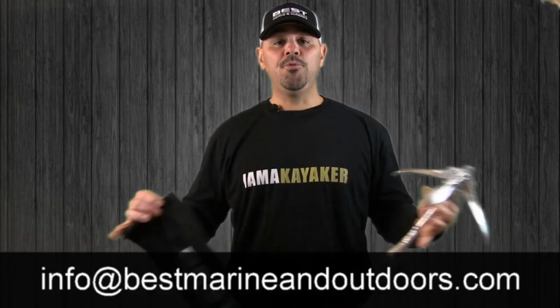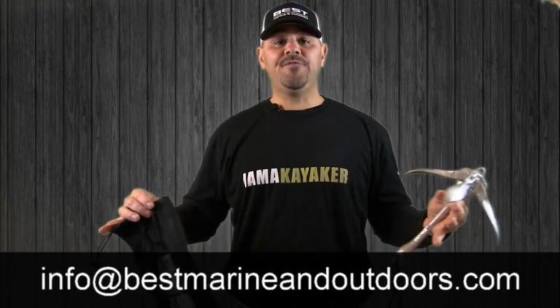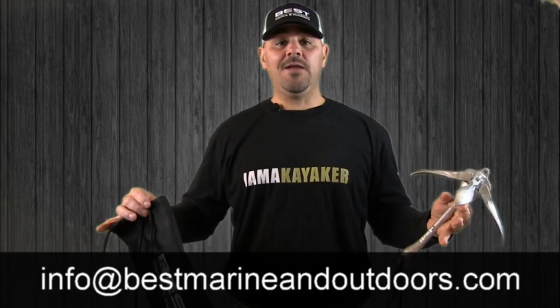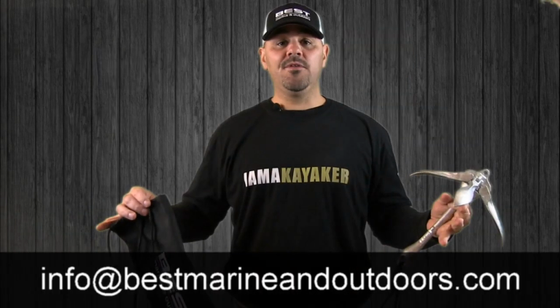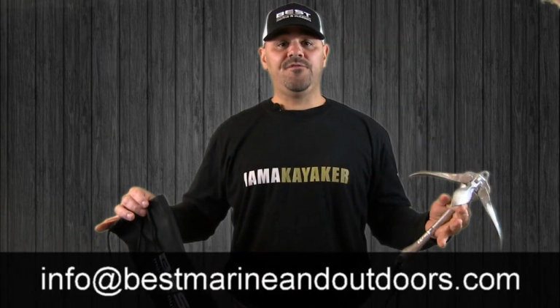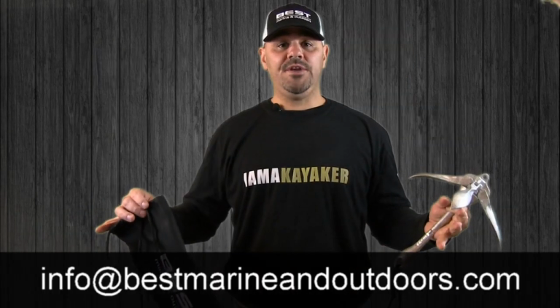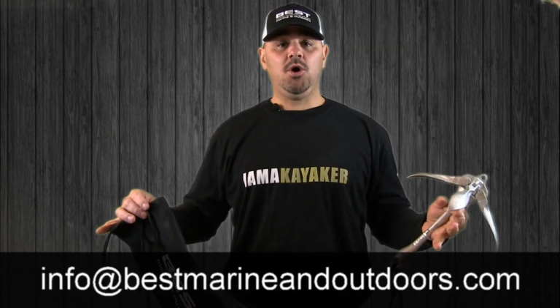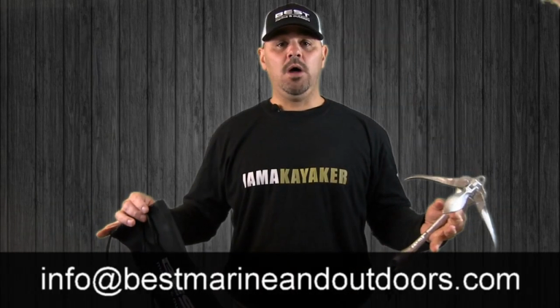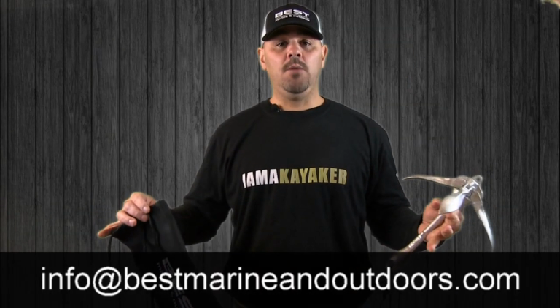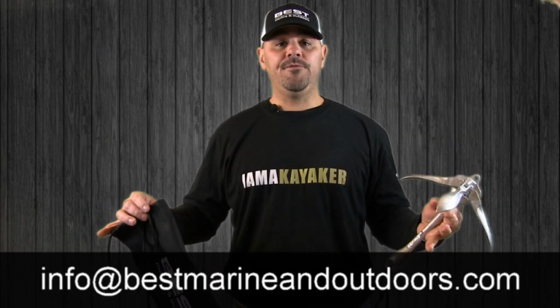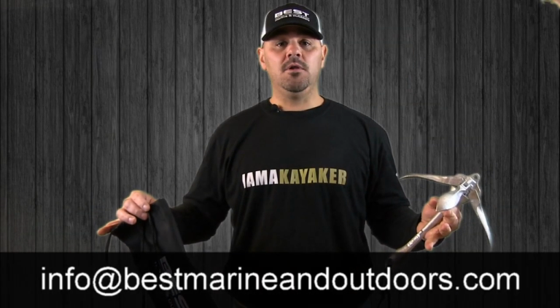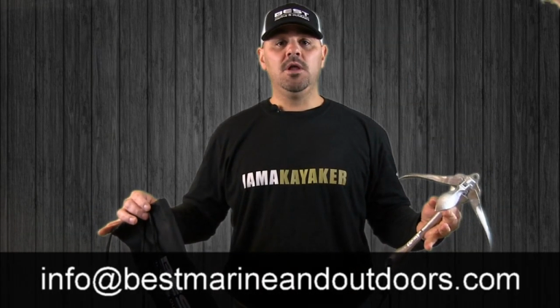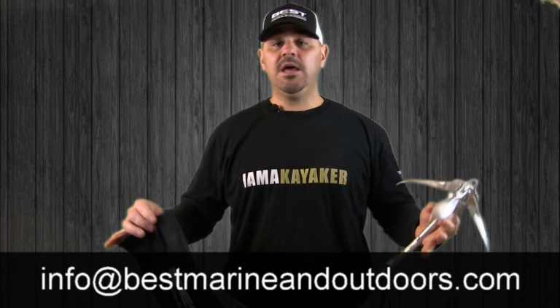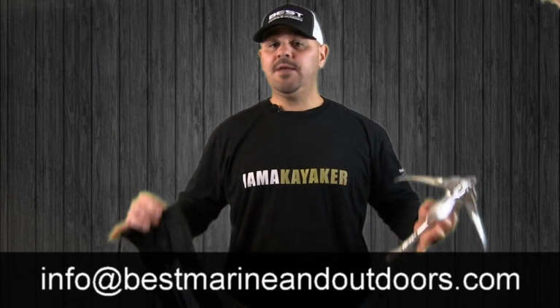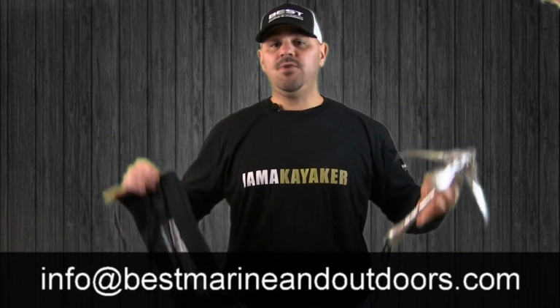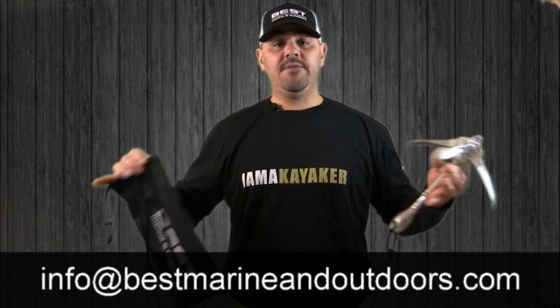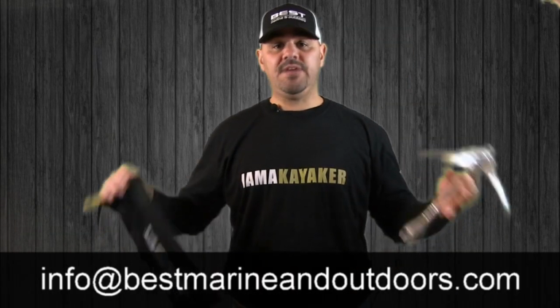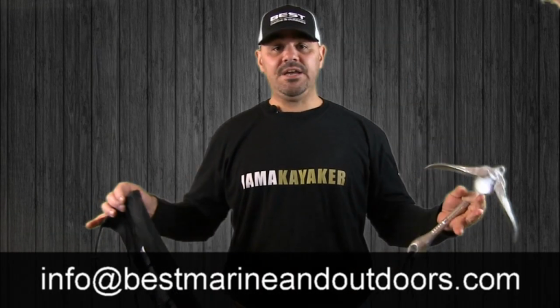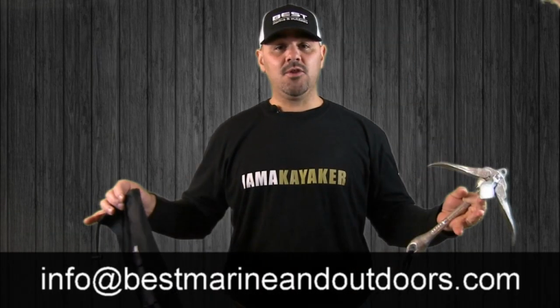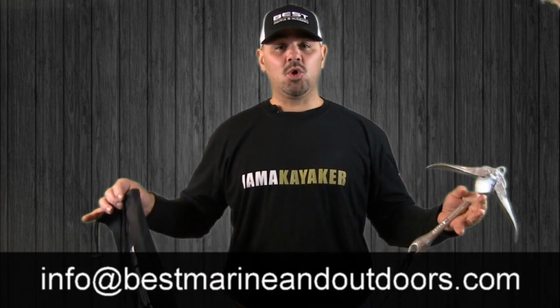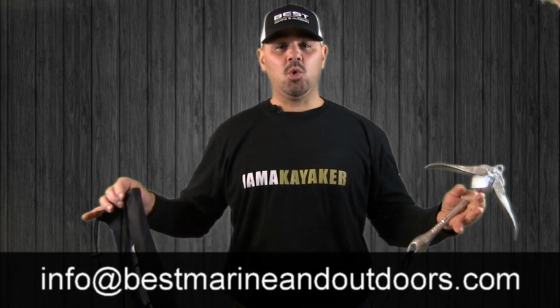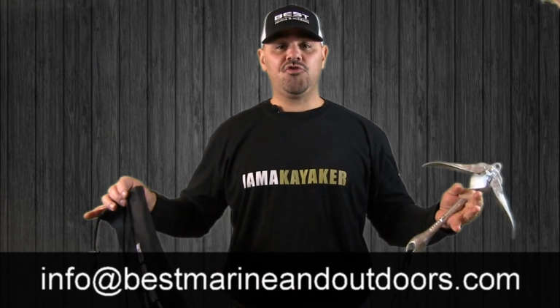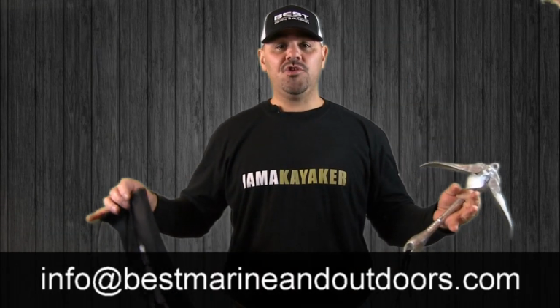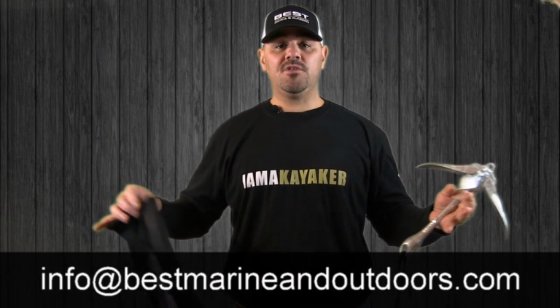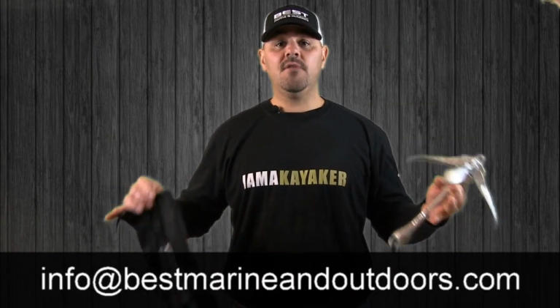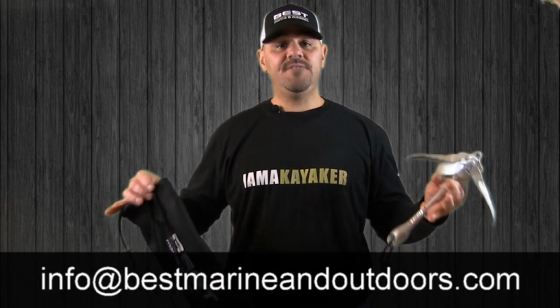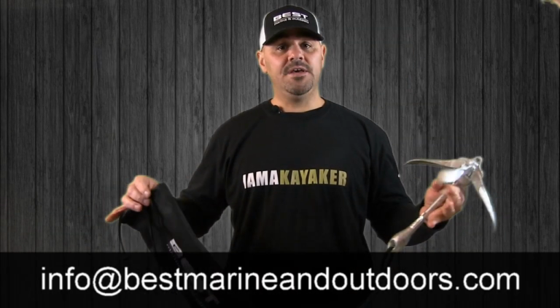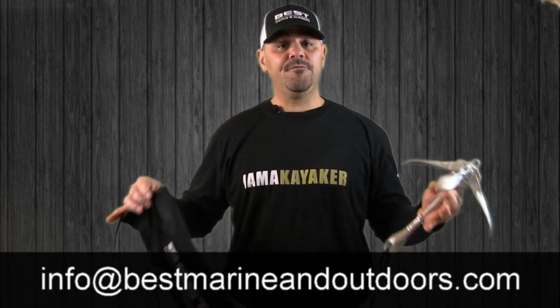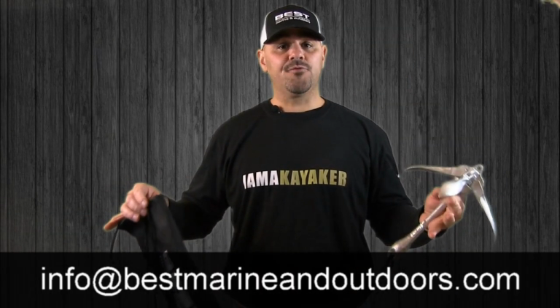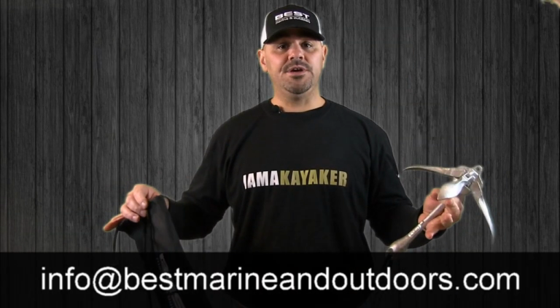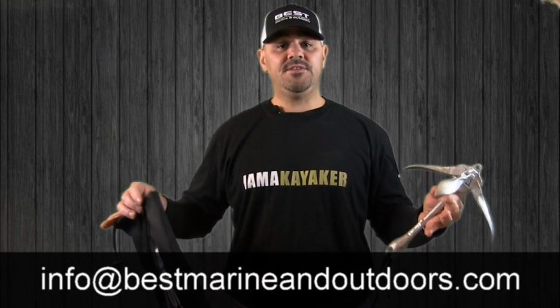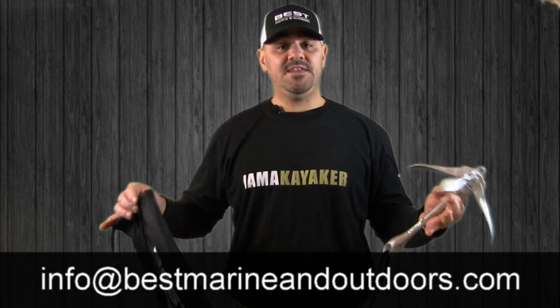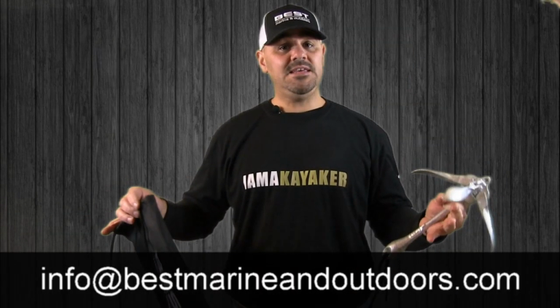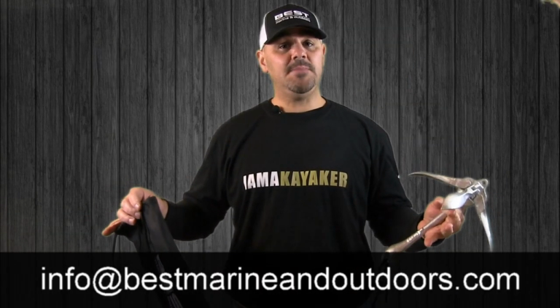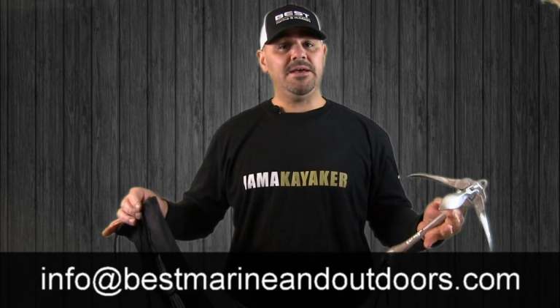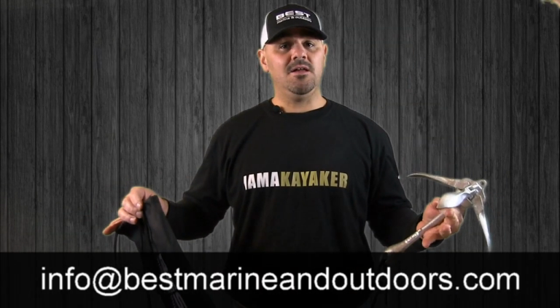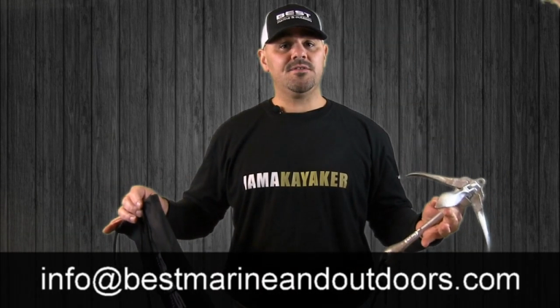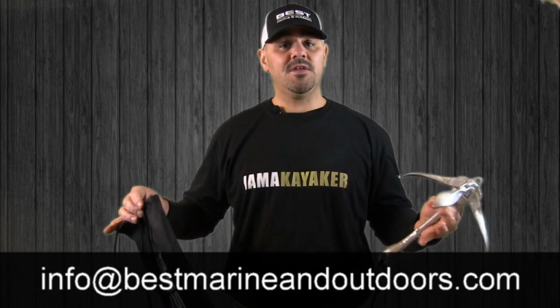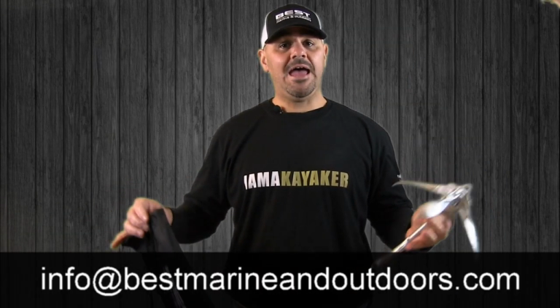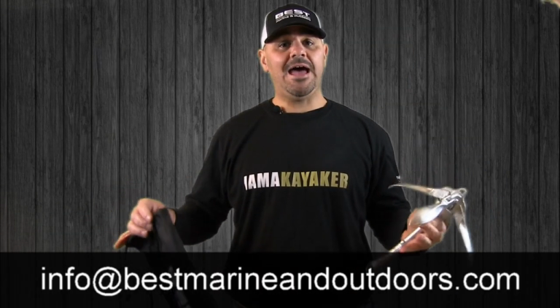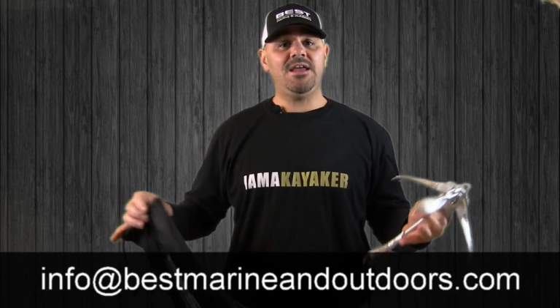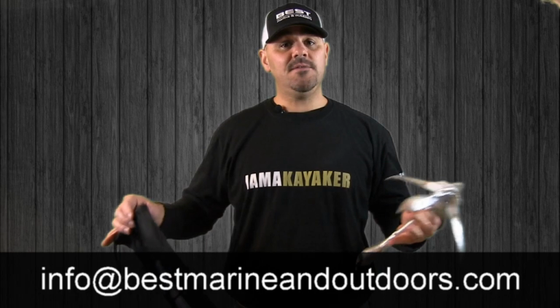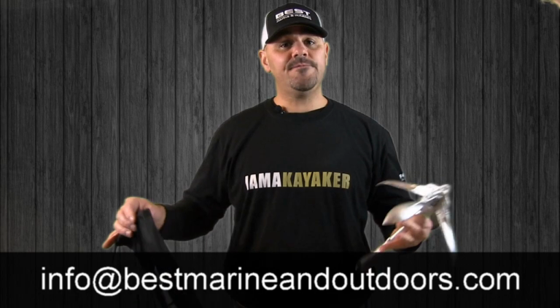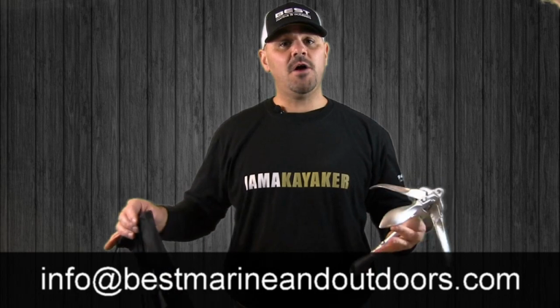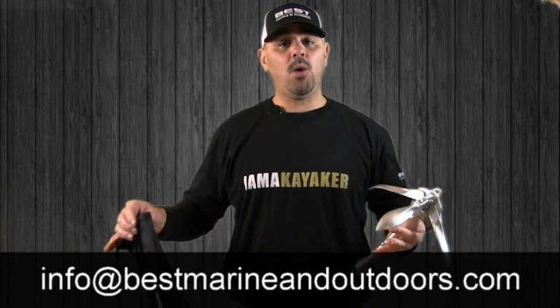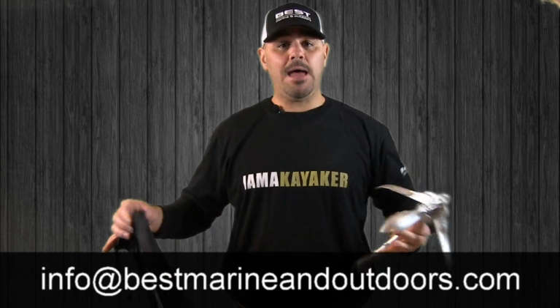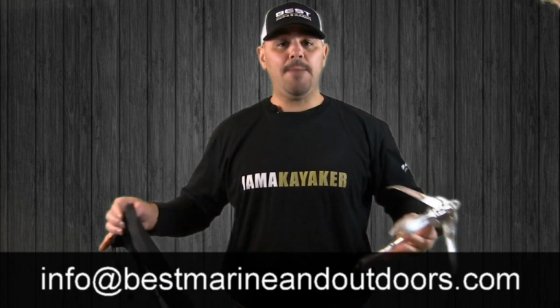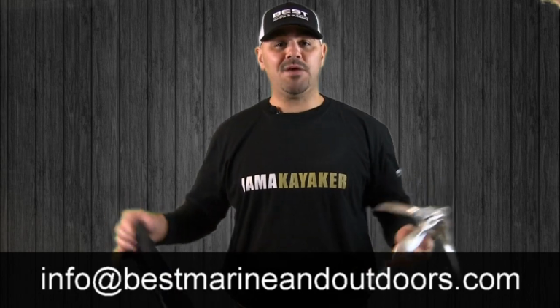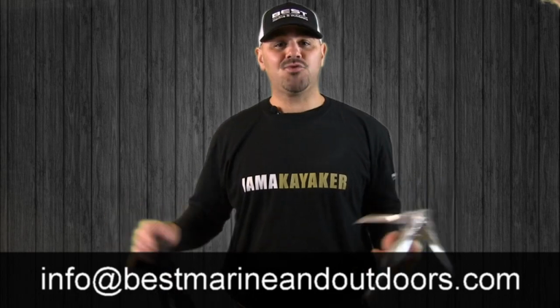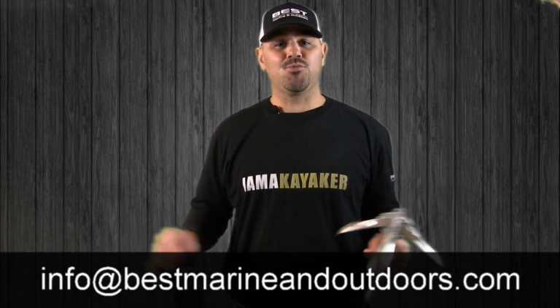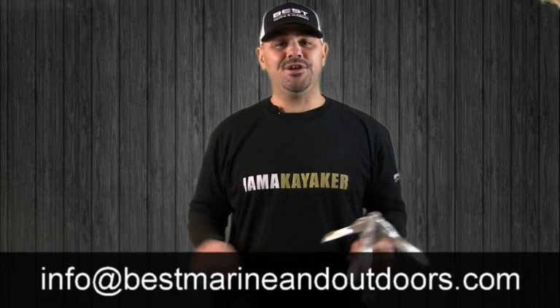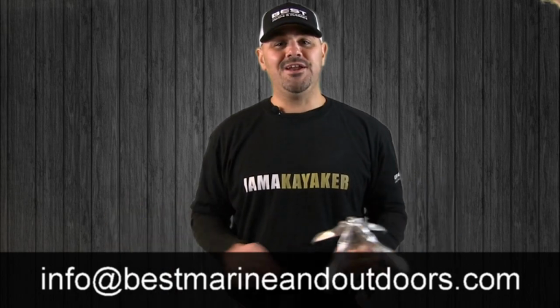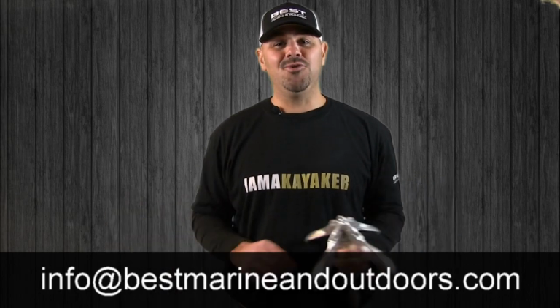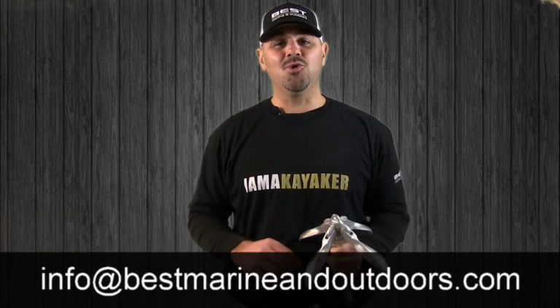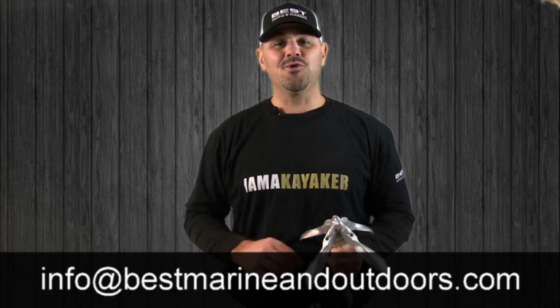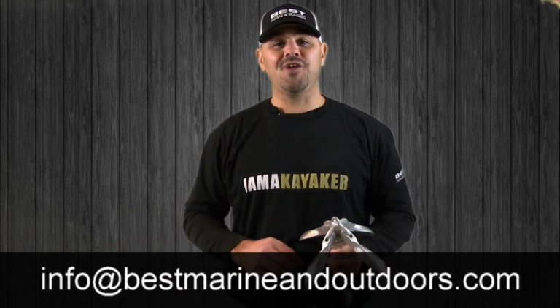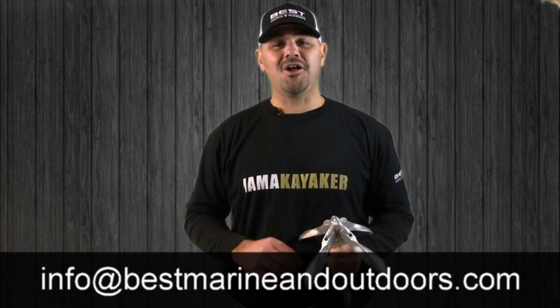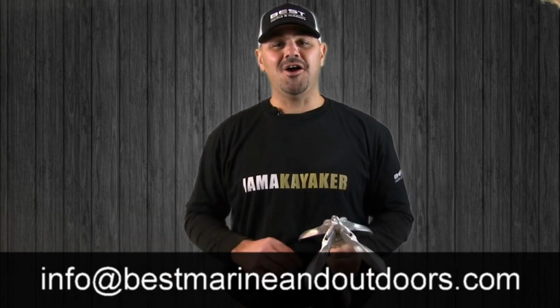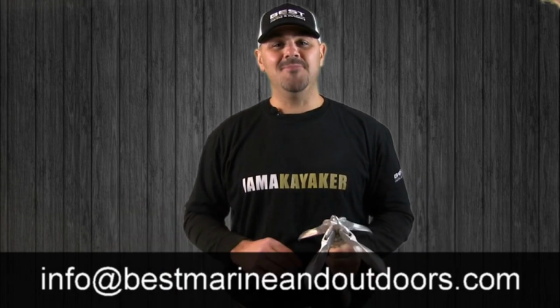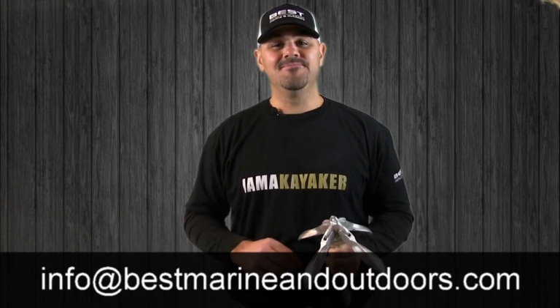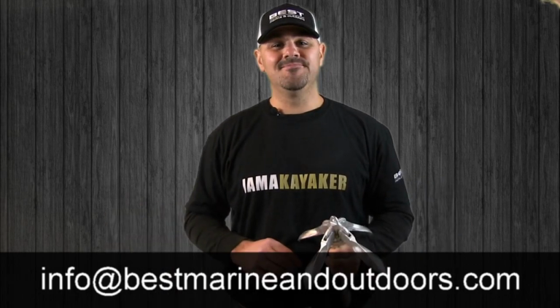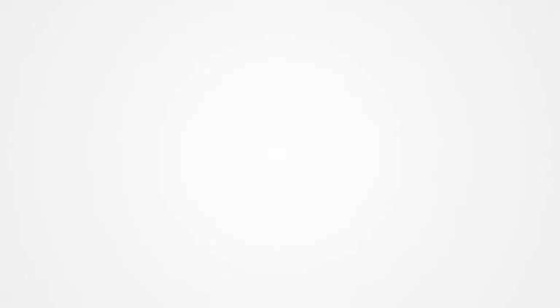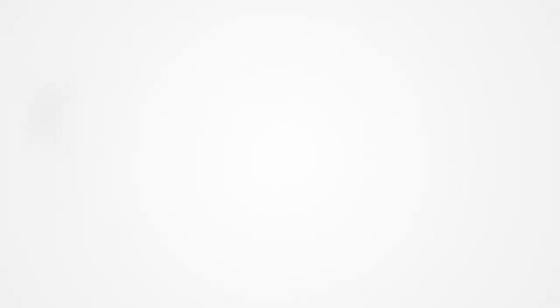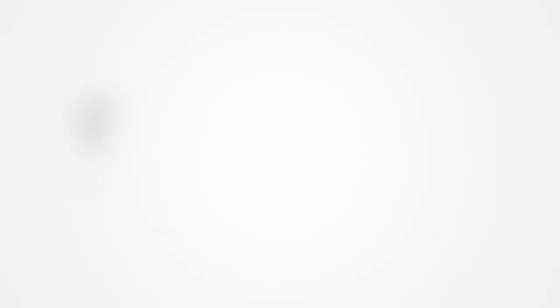I hope you found this video helpful, and if you have any other questions, feel free to email us at info@bestmarineandoutdoors.com. Thank you.